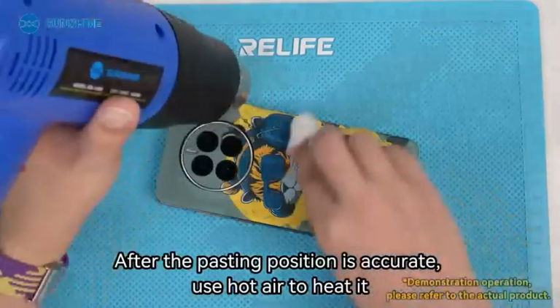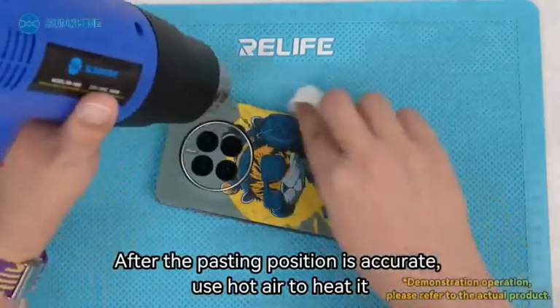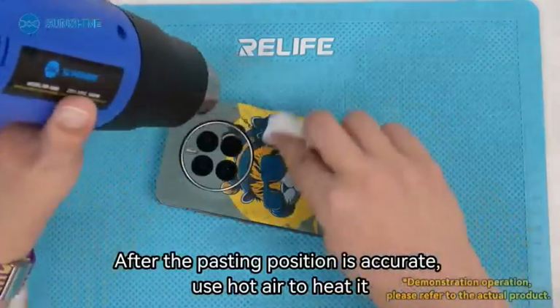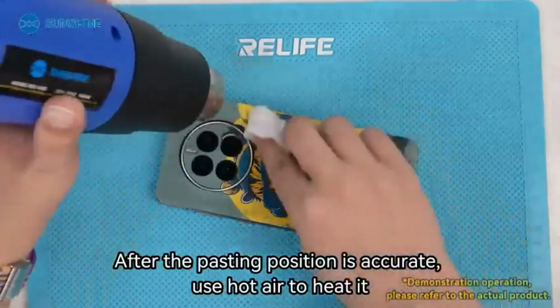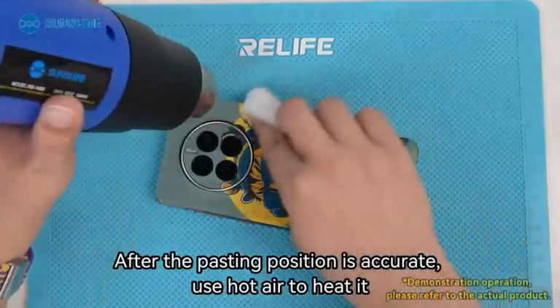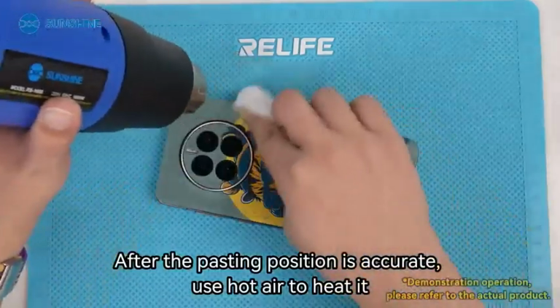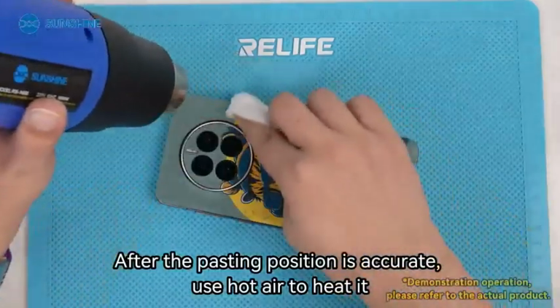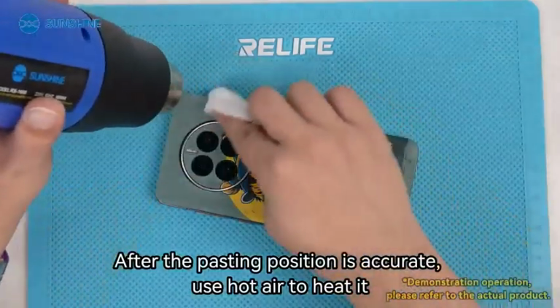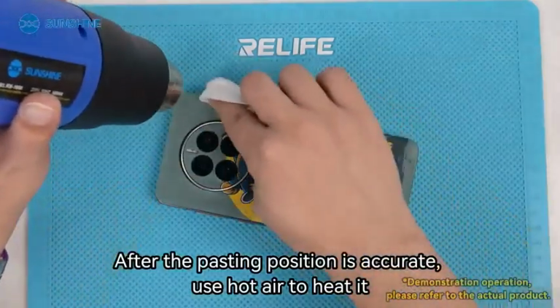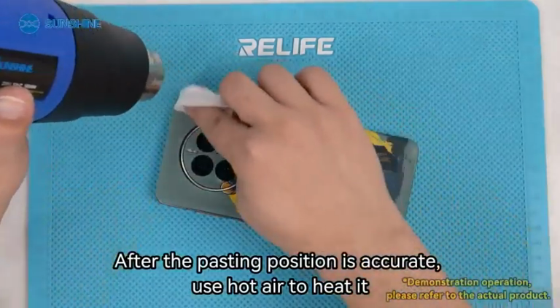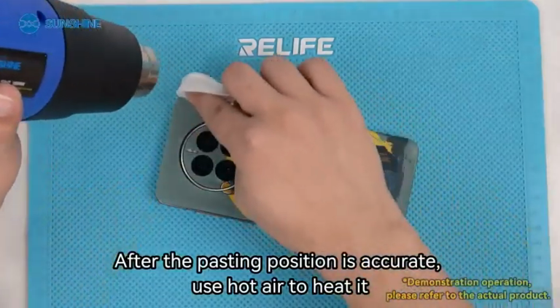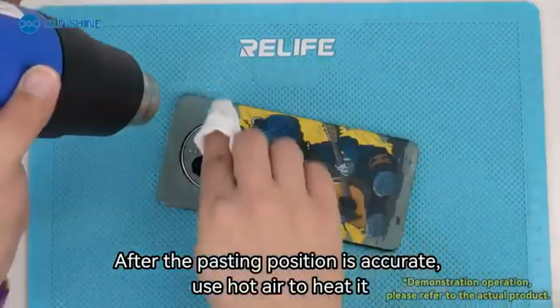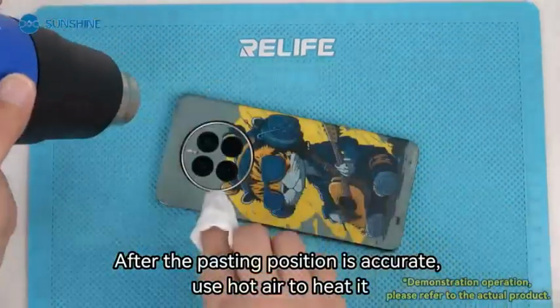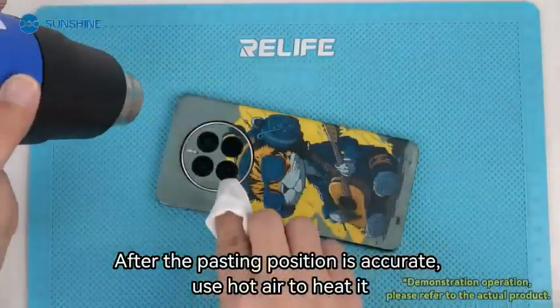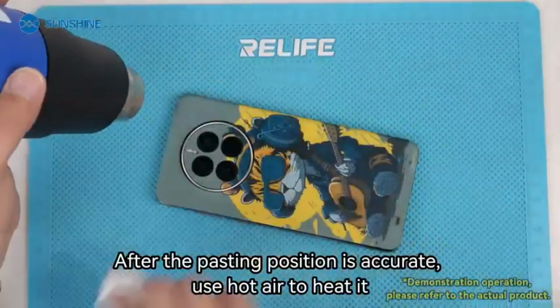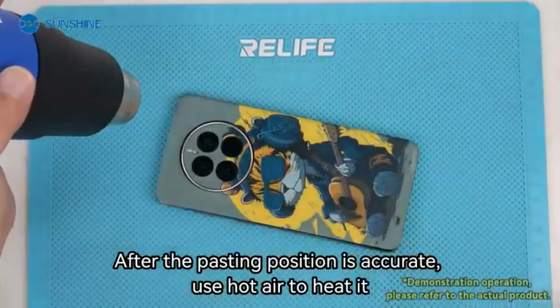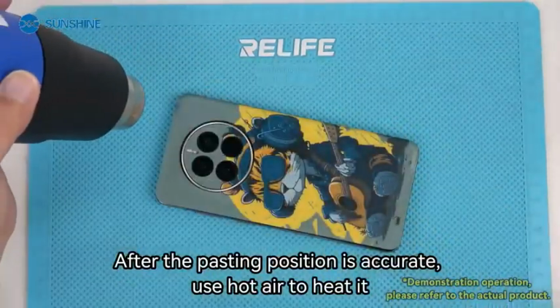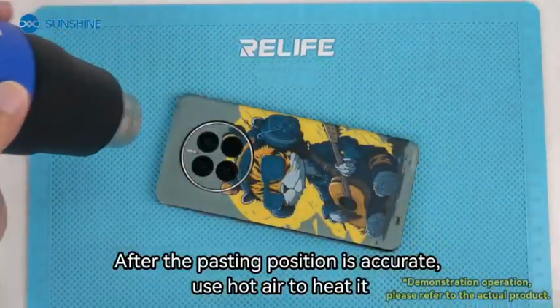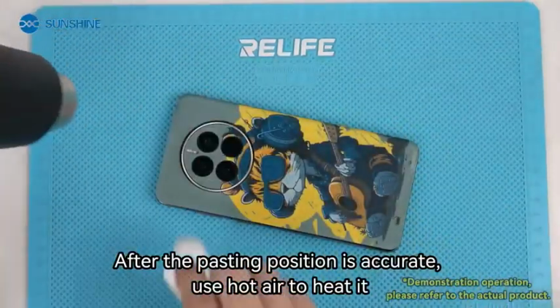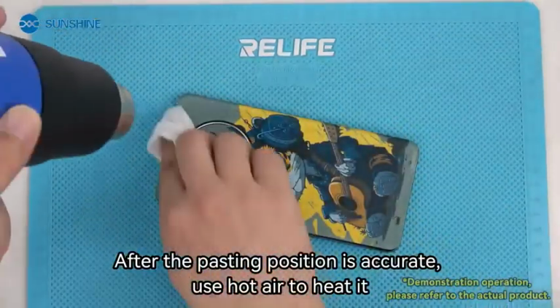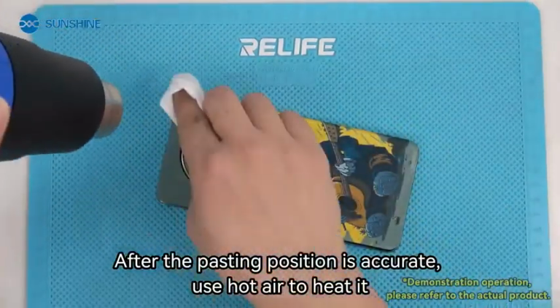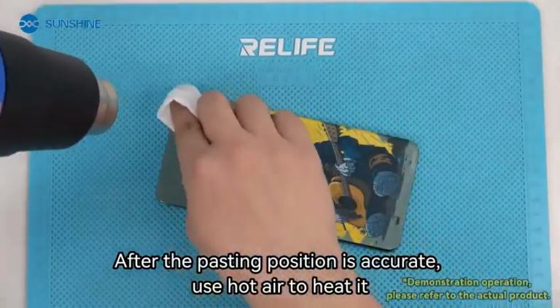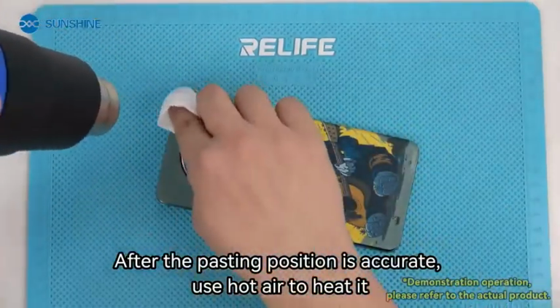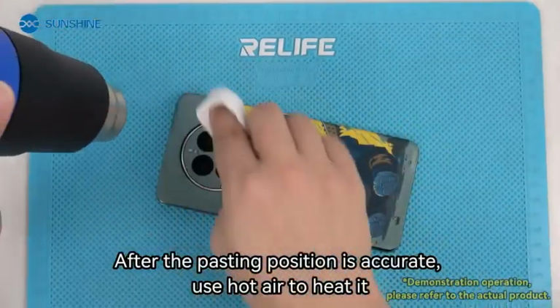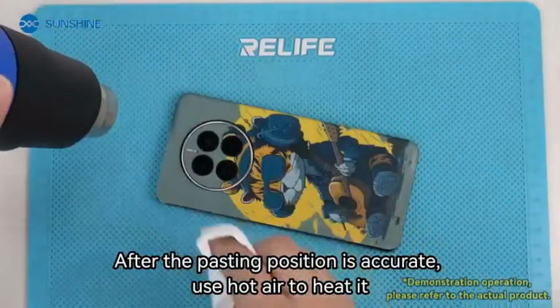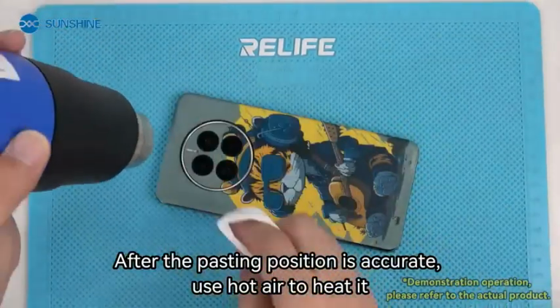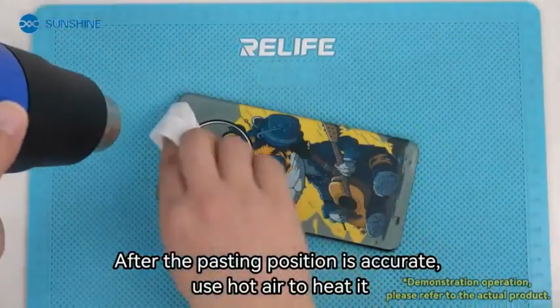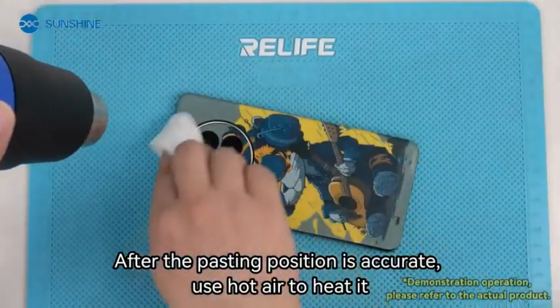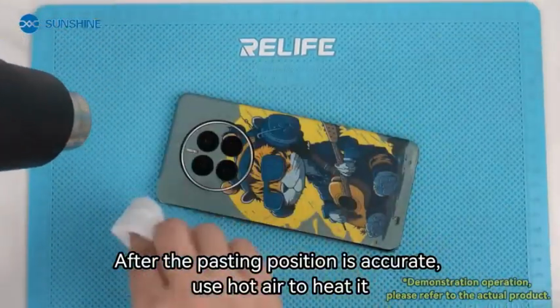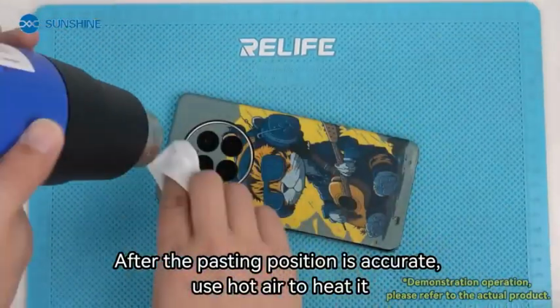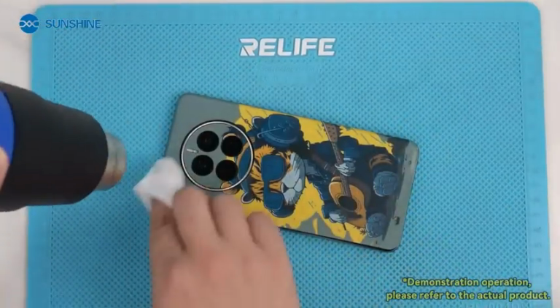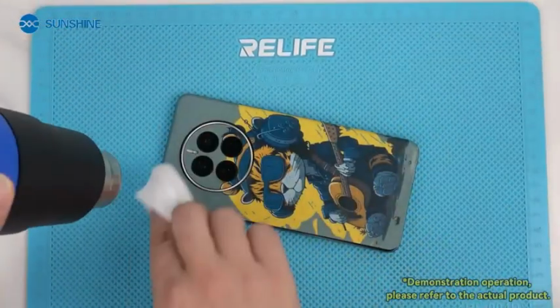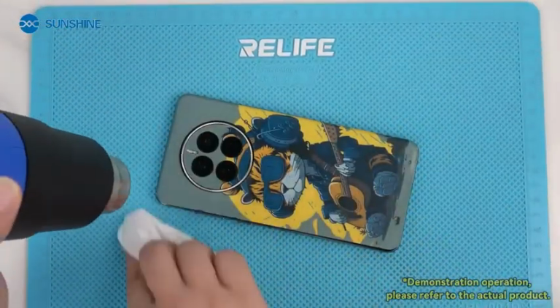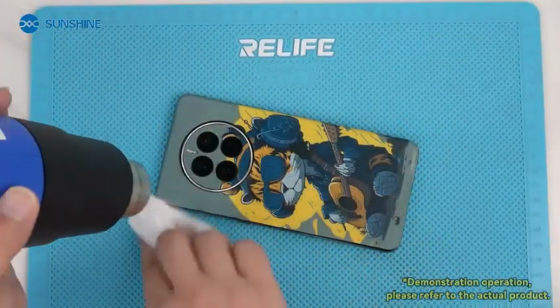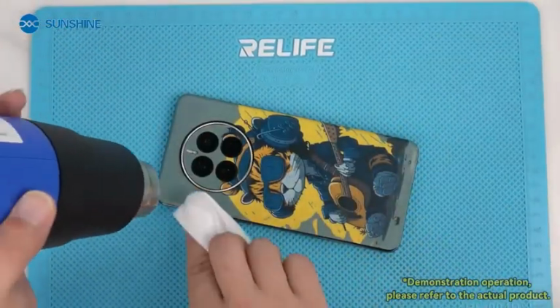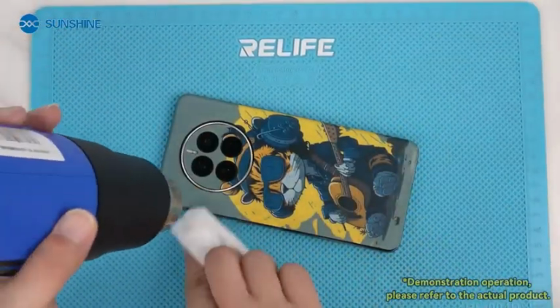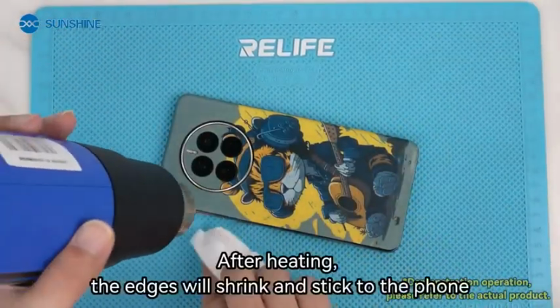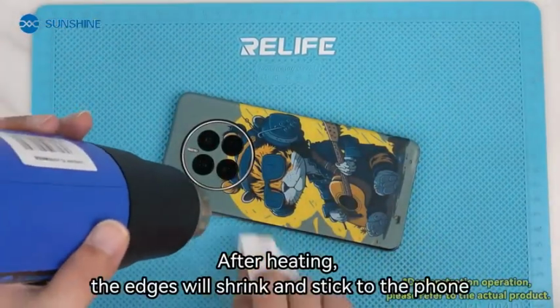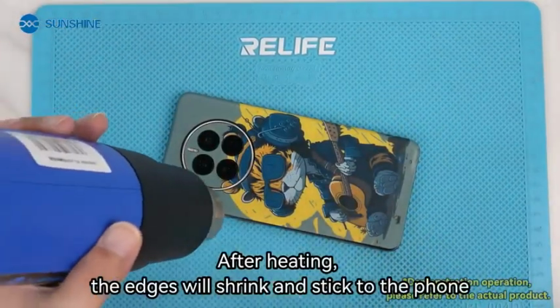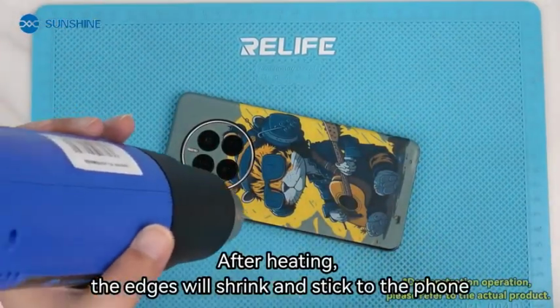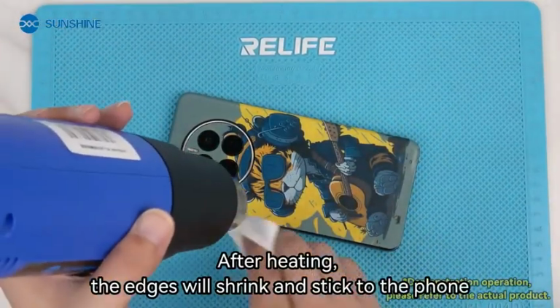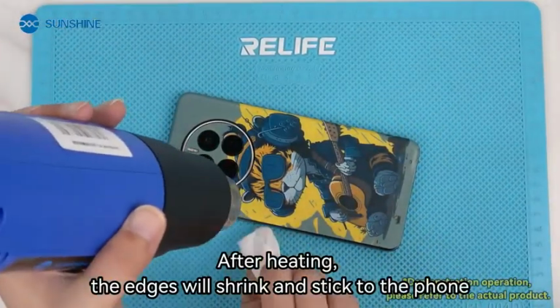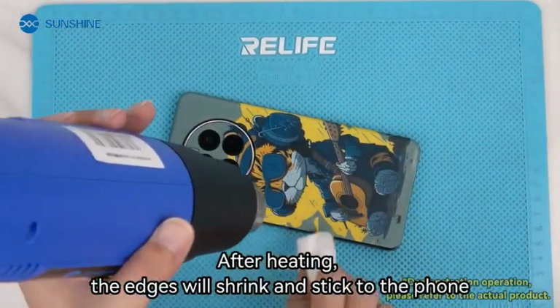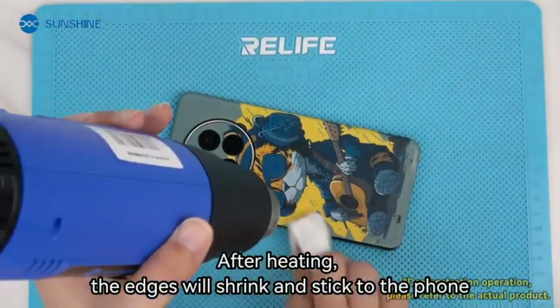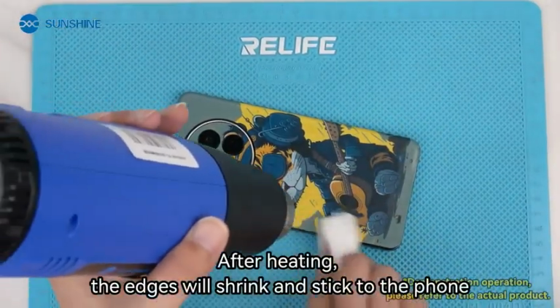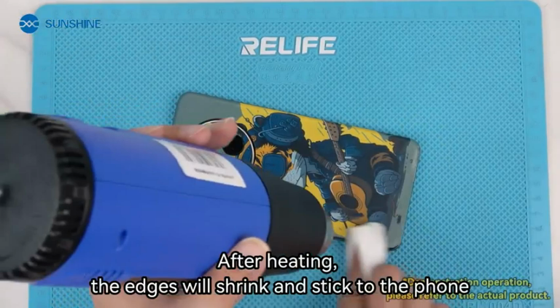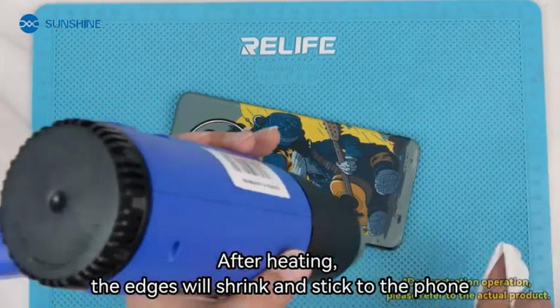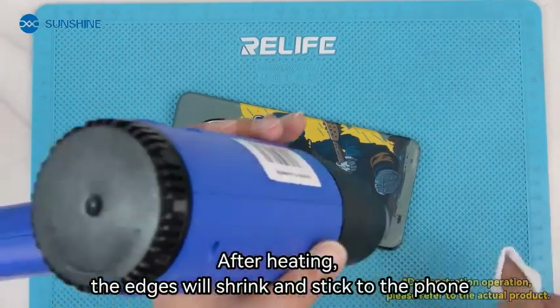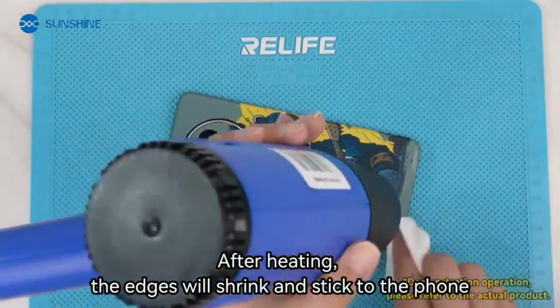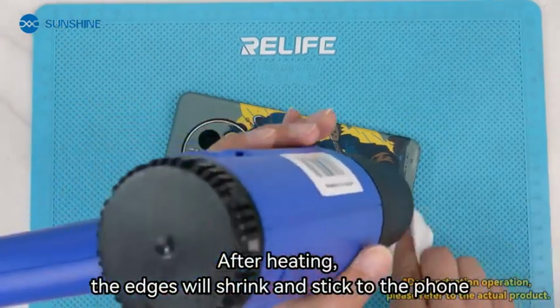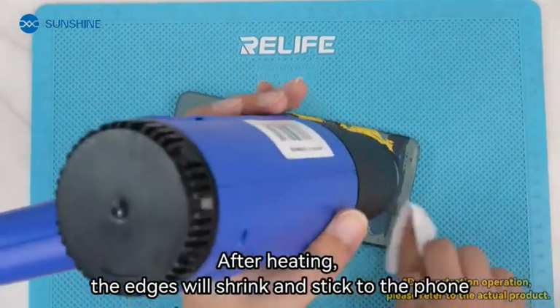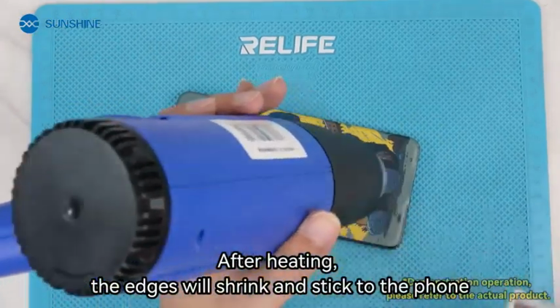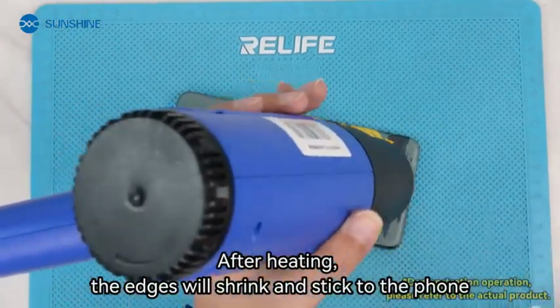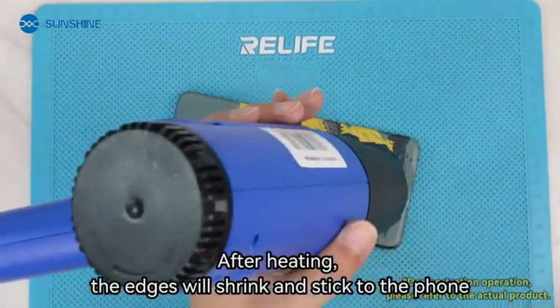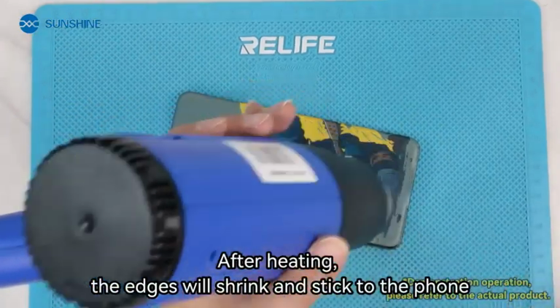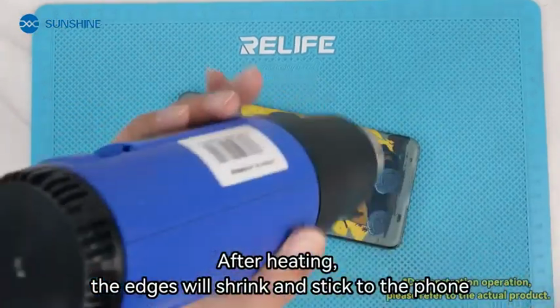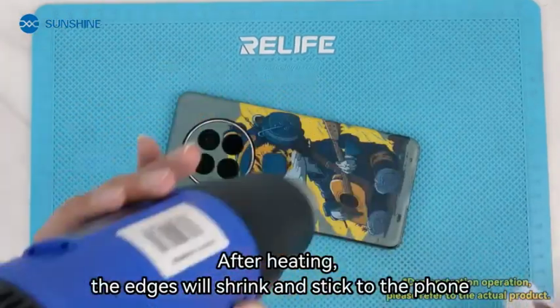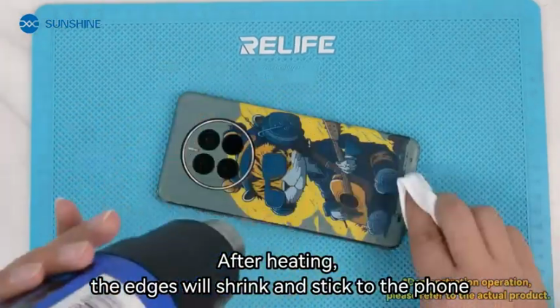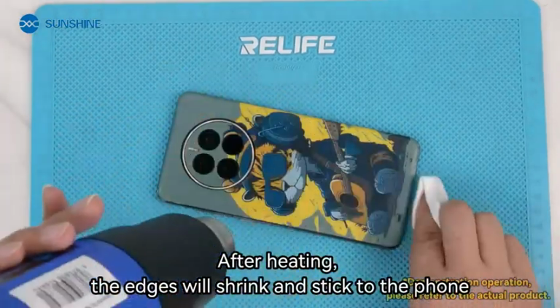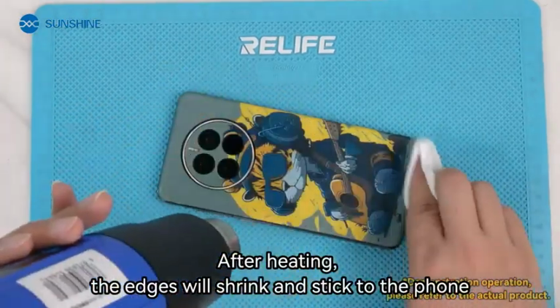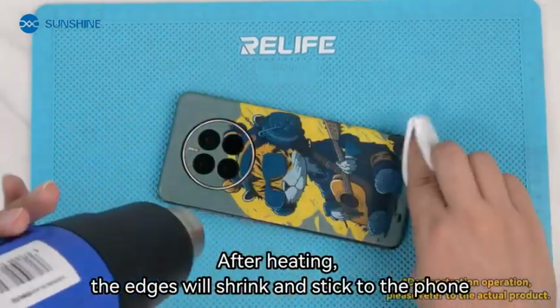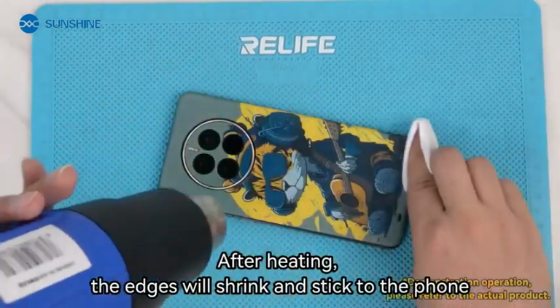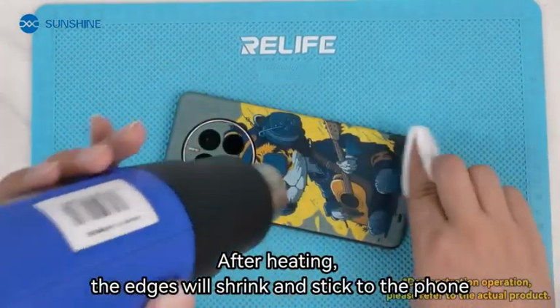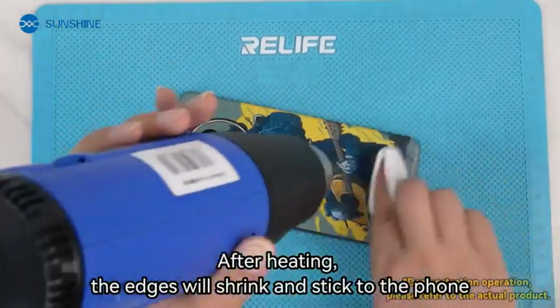Hold in position — once the position is accurate, use hot air to heat it. After heating, the edges will shrink and stick to the phone.